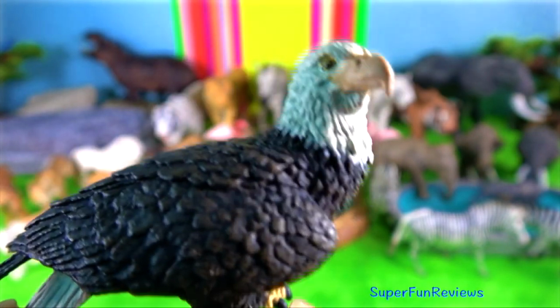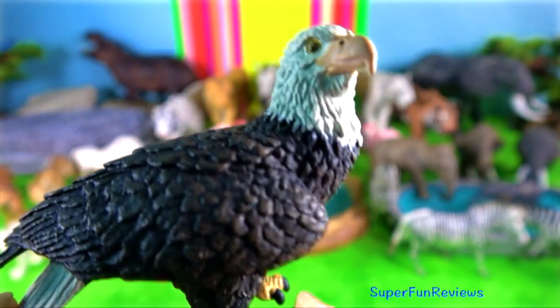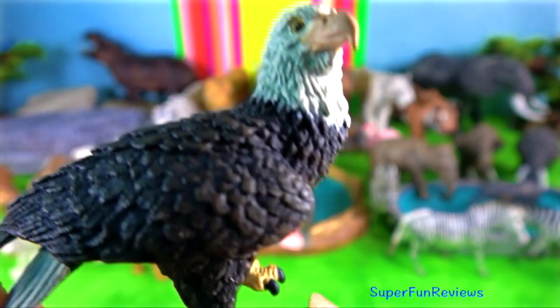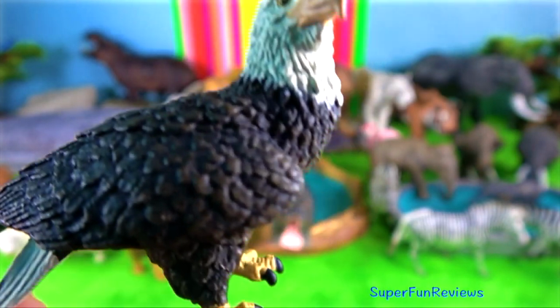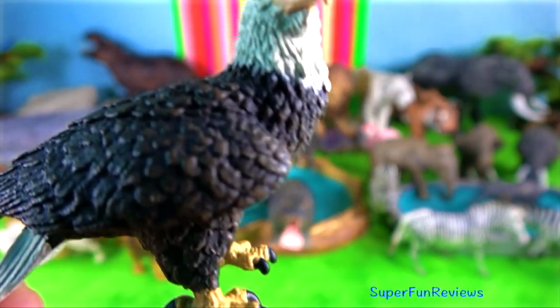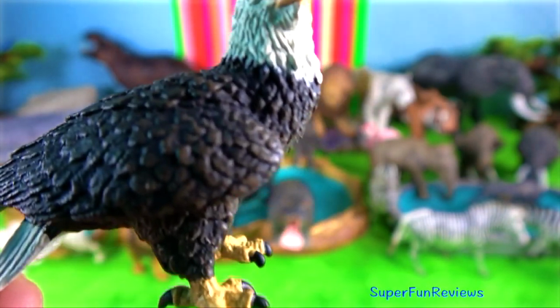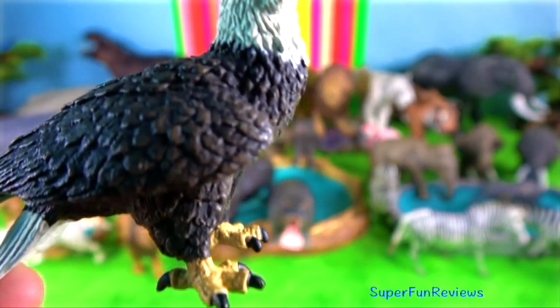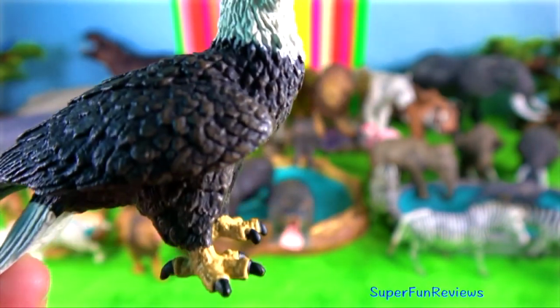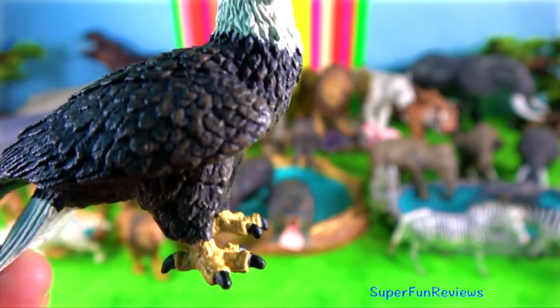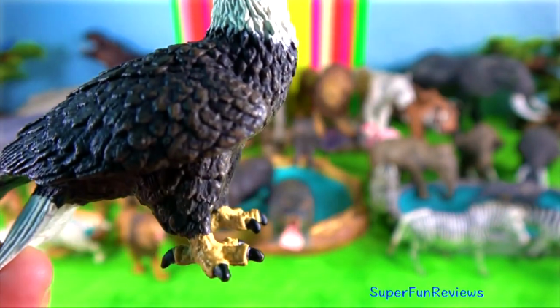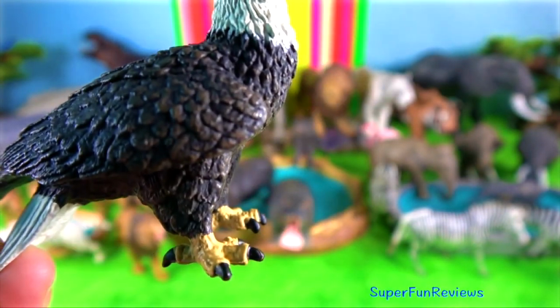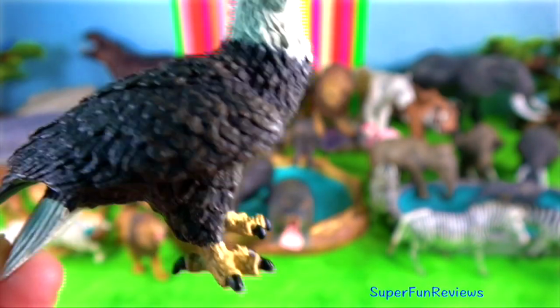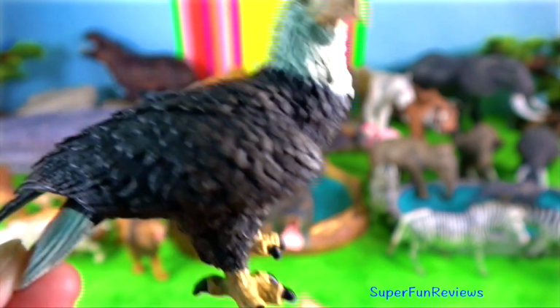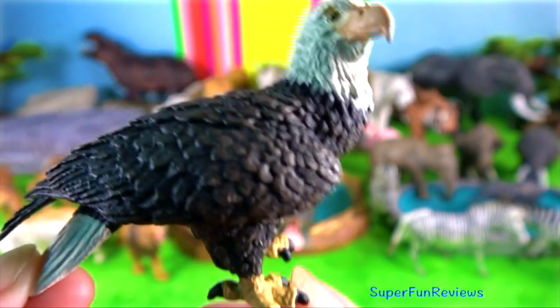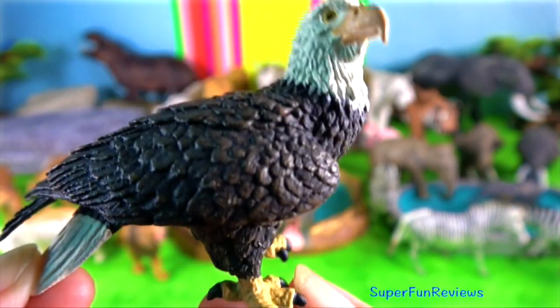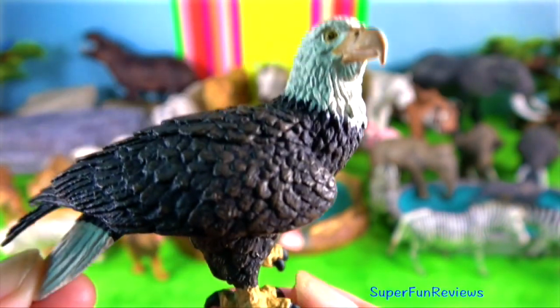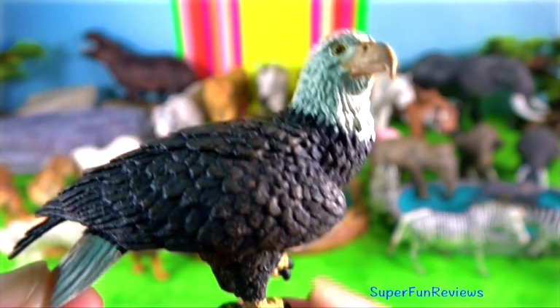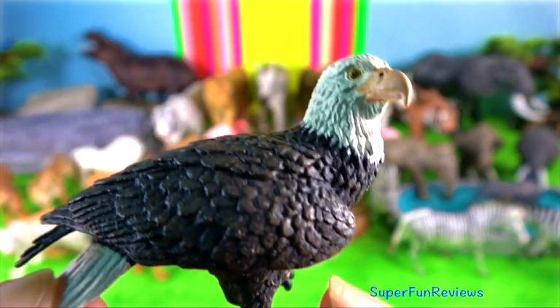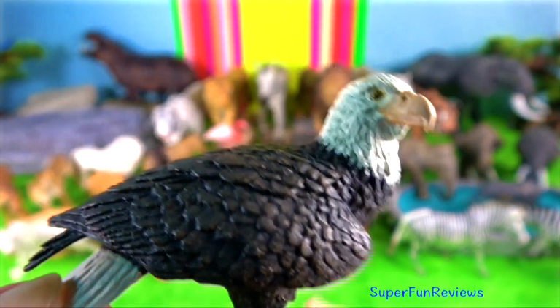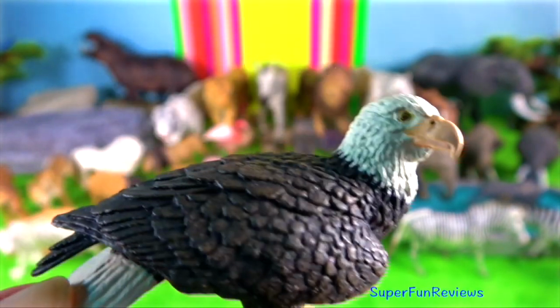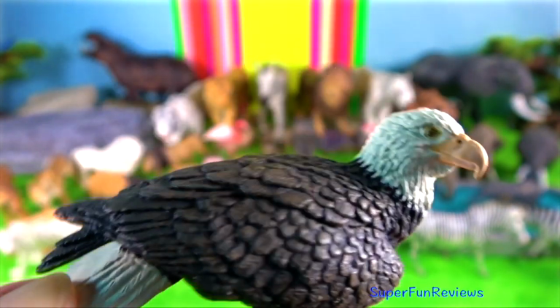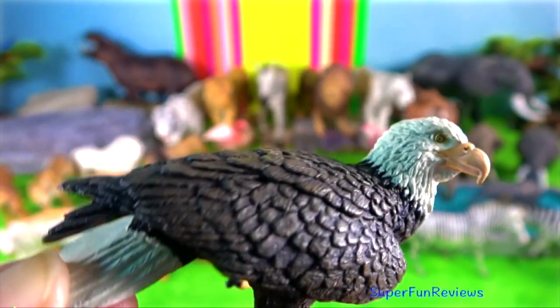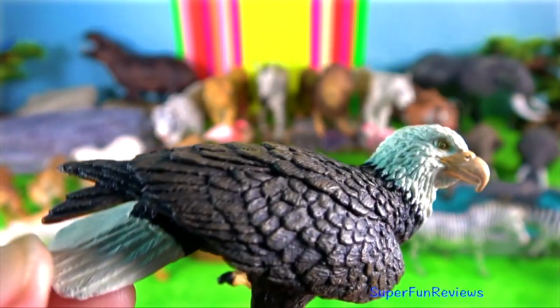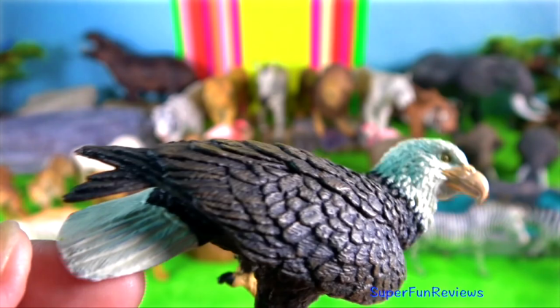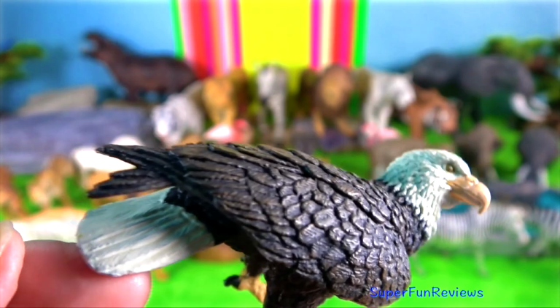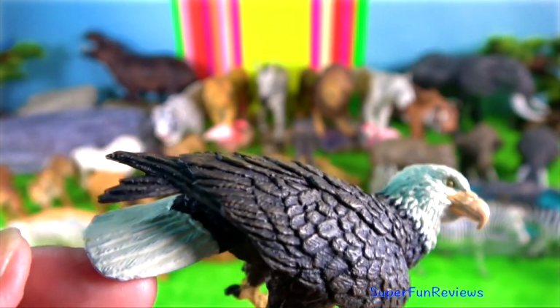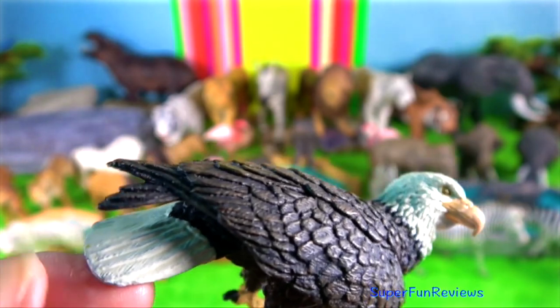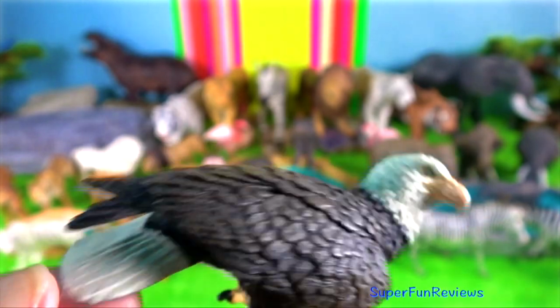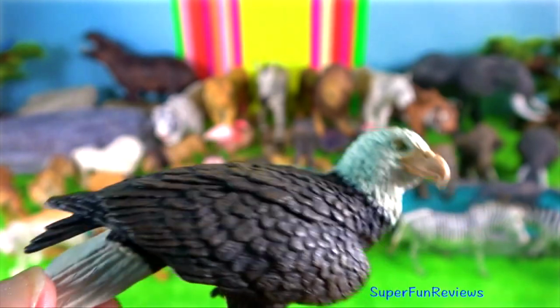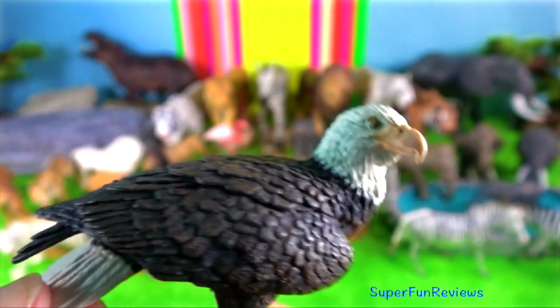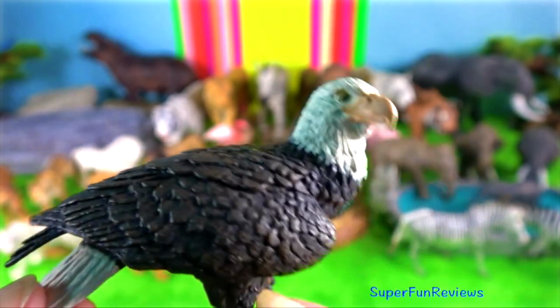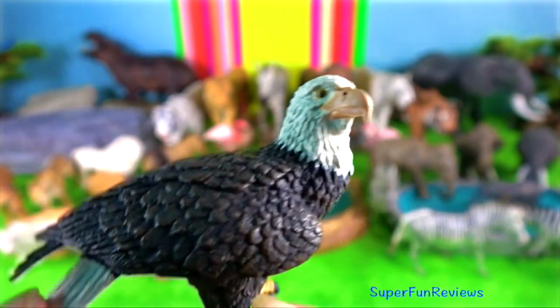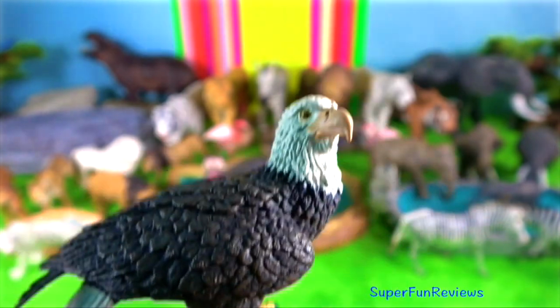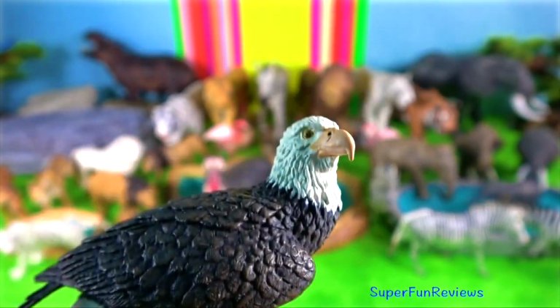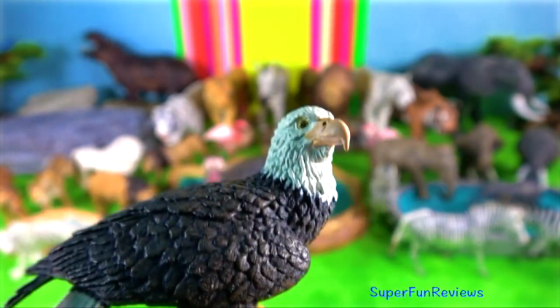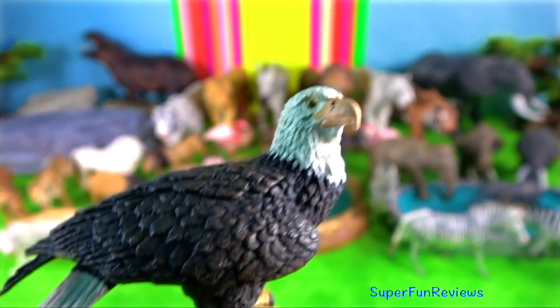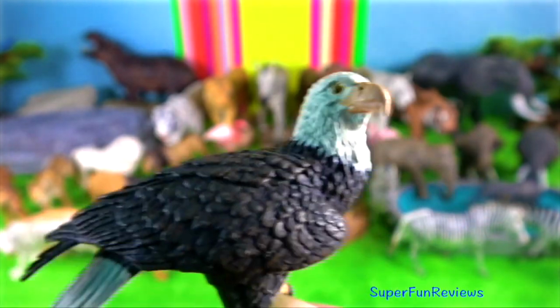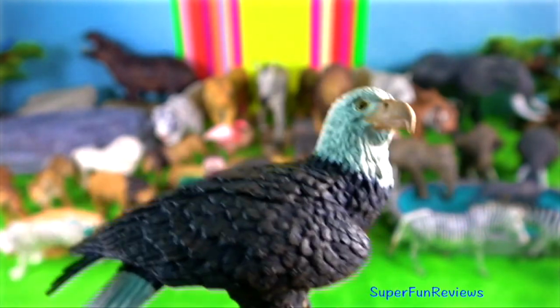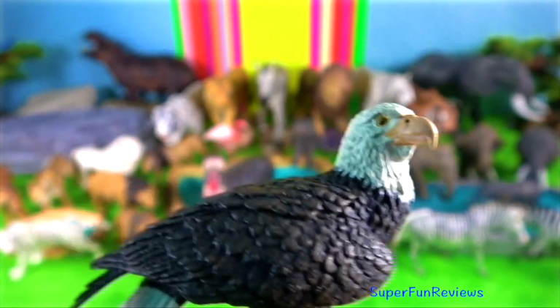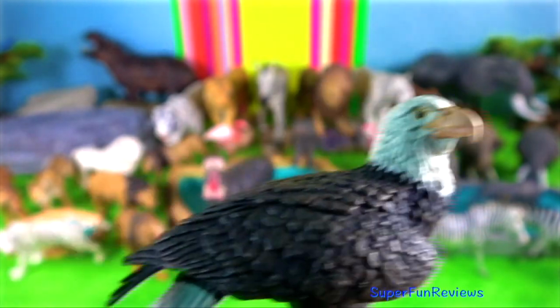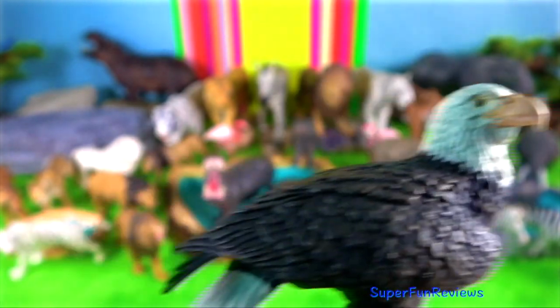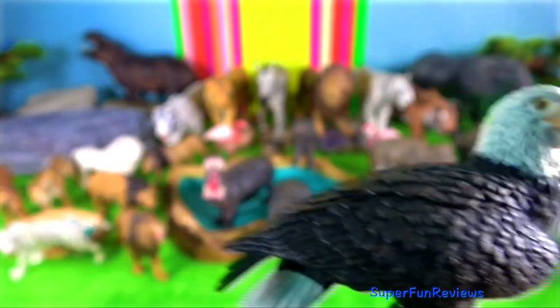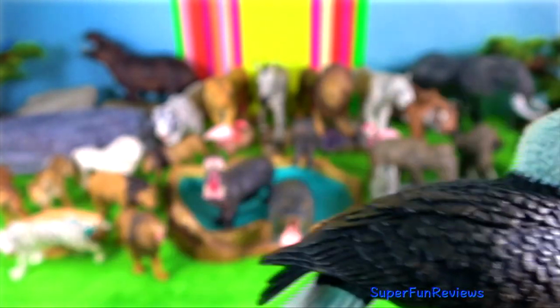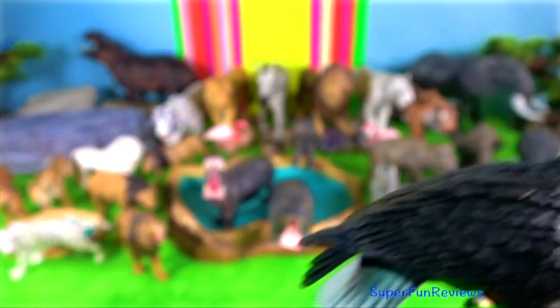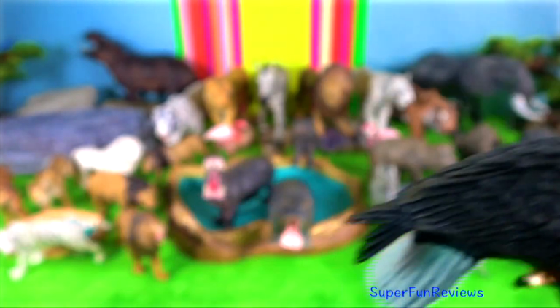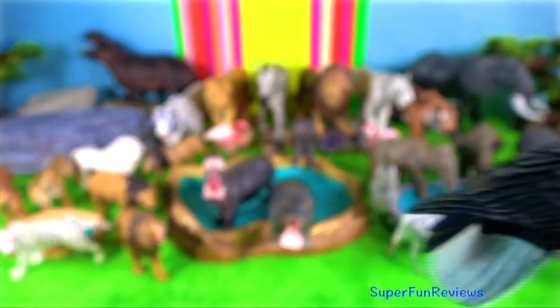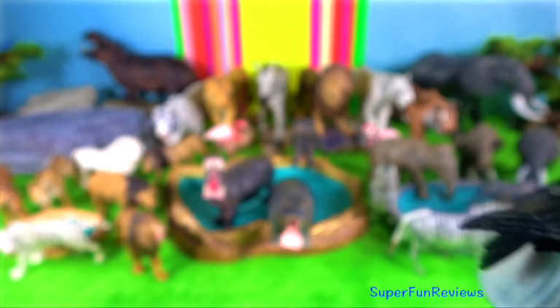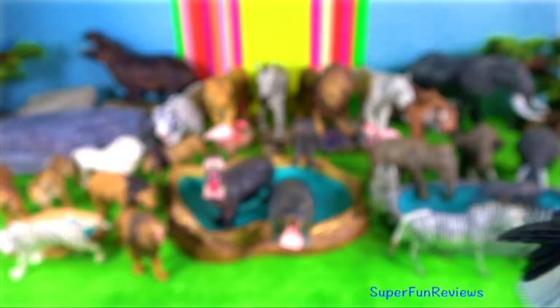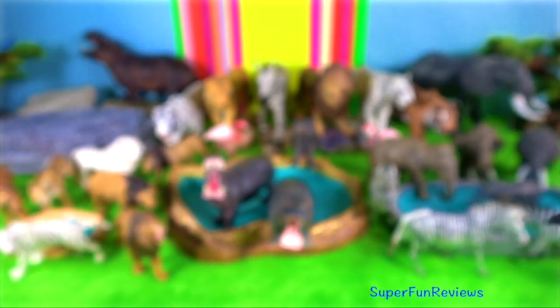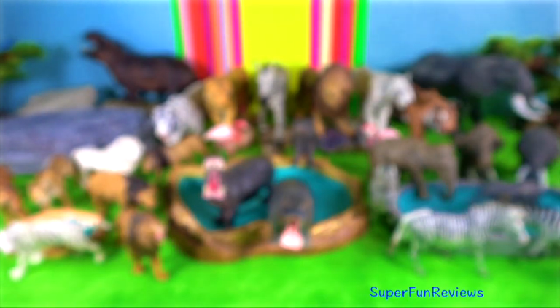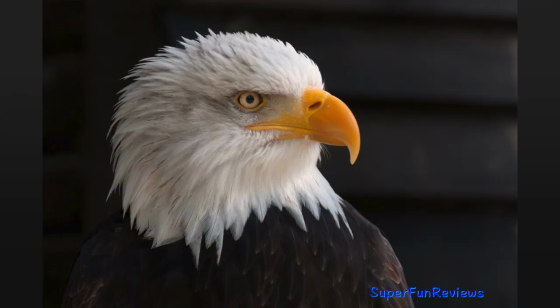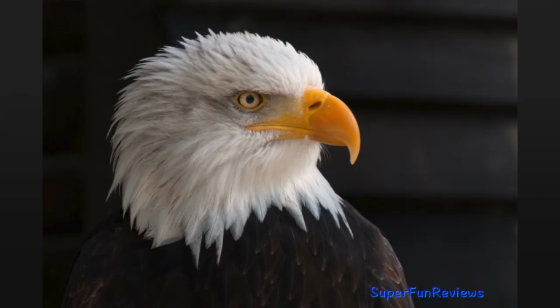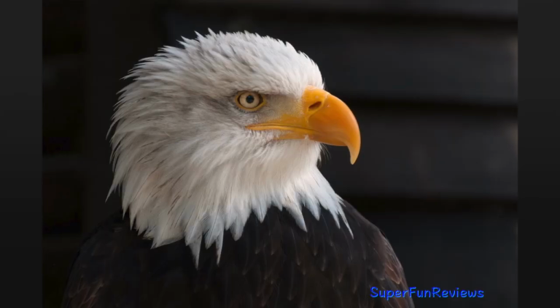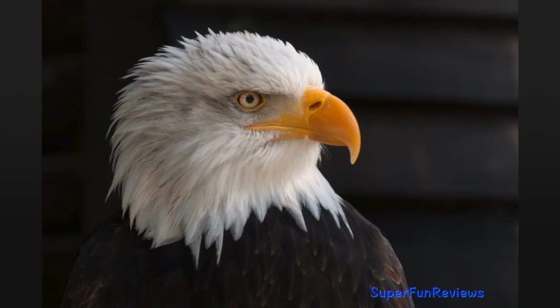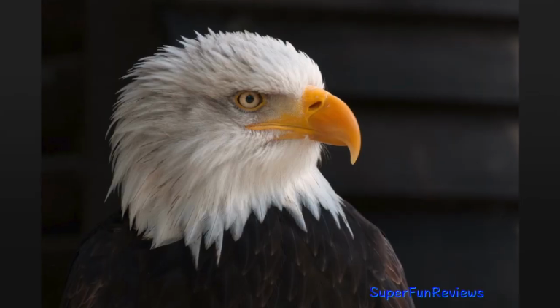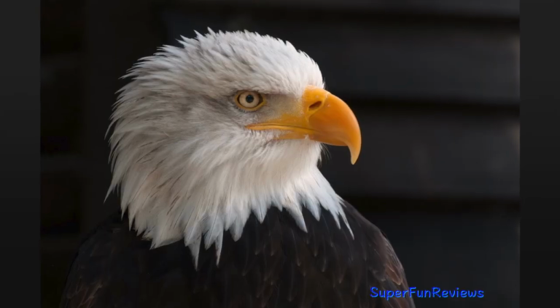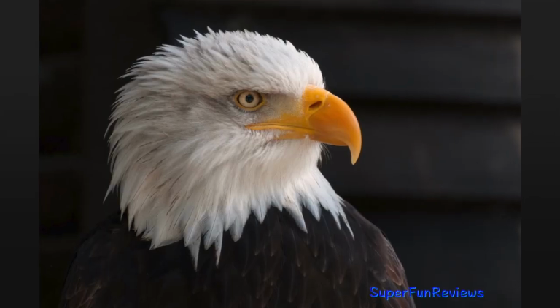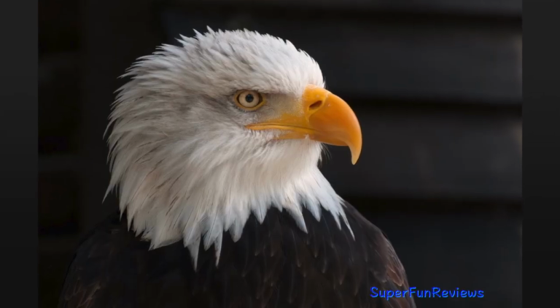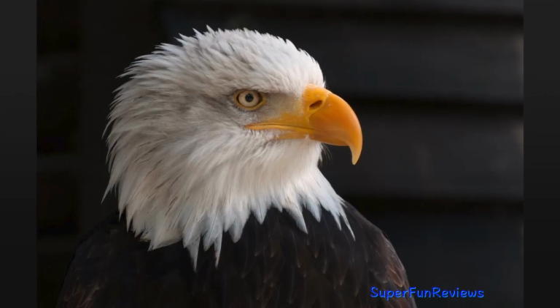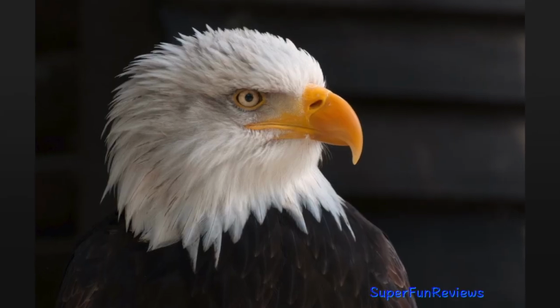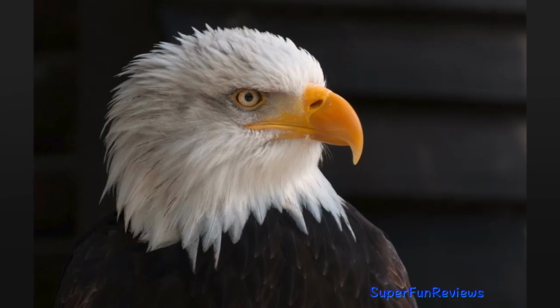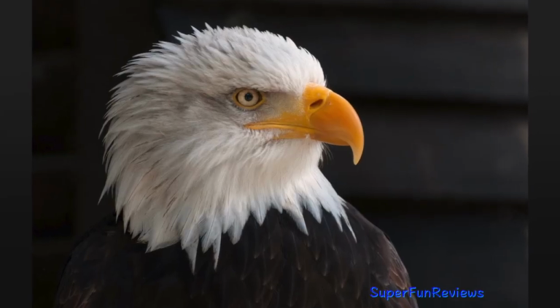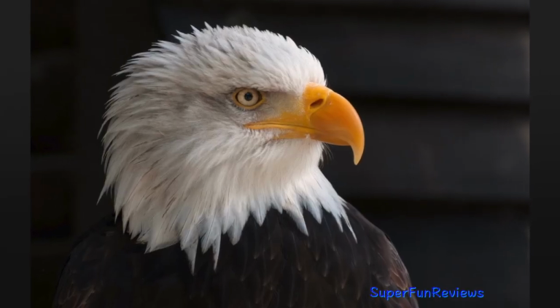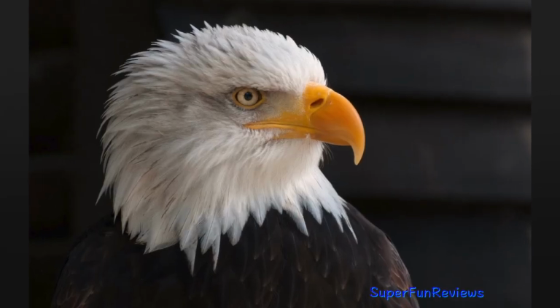Once bald eagles capture their prey, they use their hooked beak to pull flesh out before eating it.